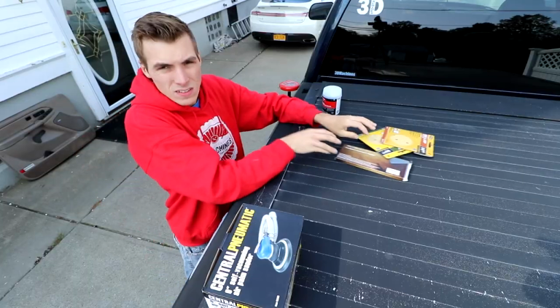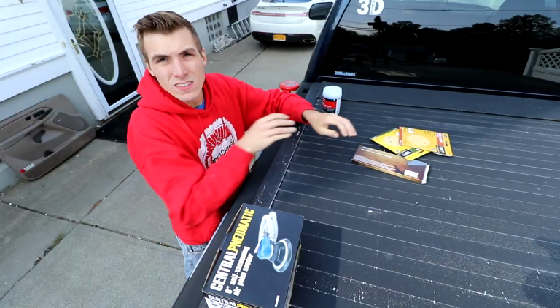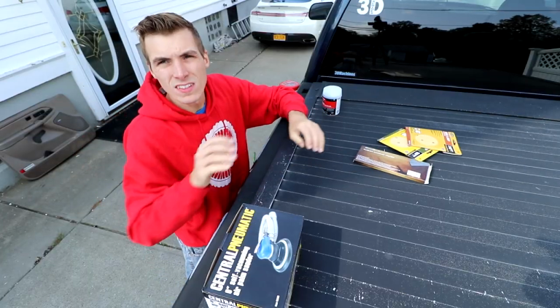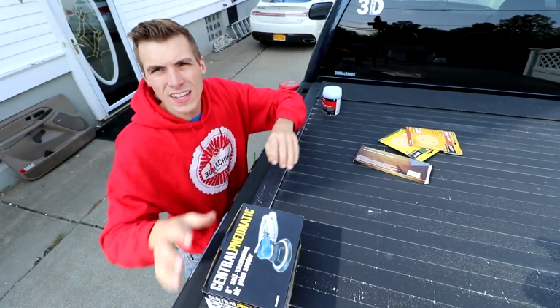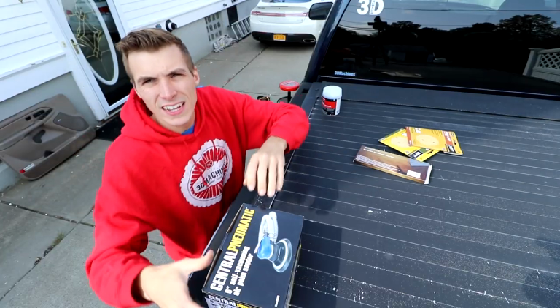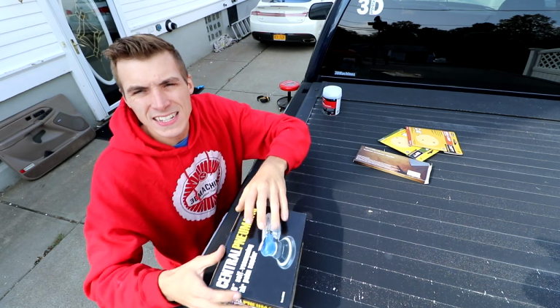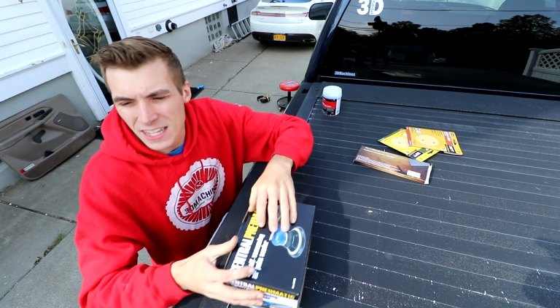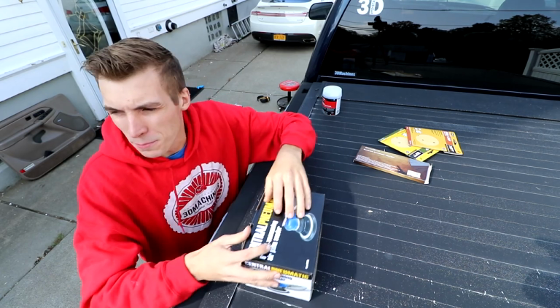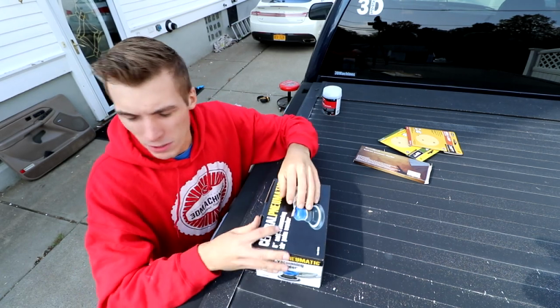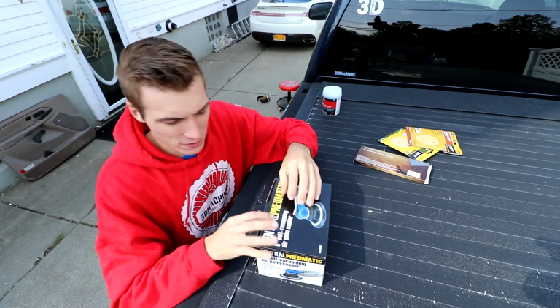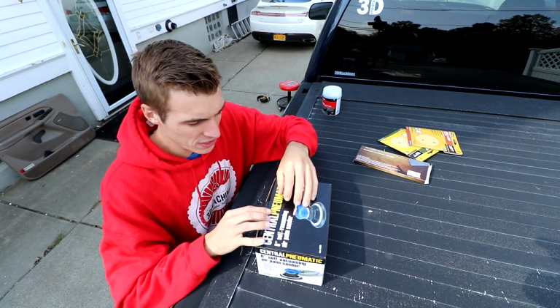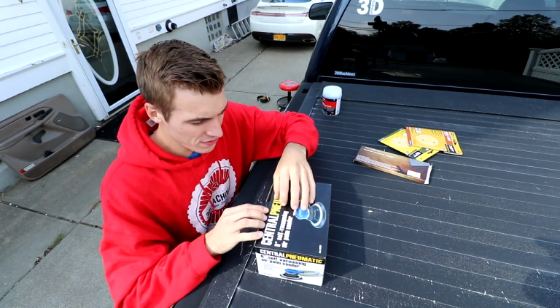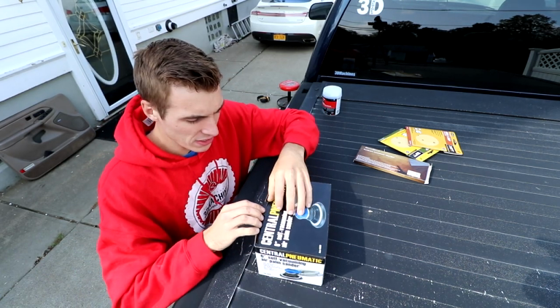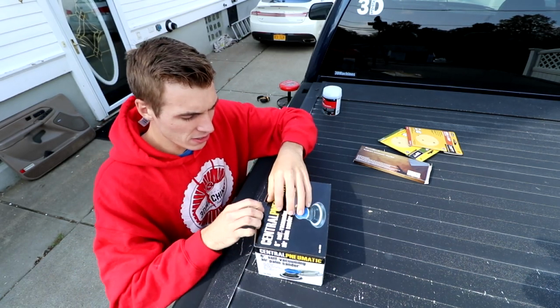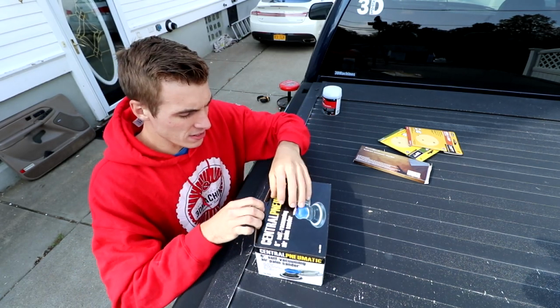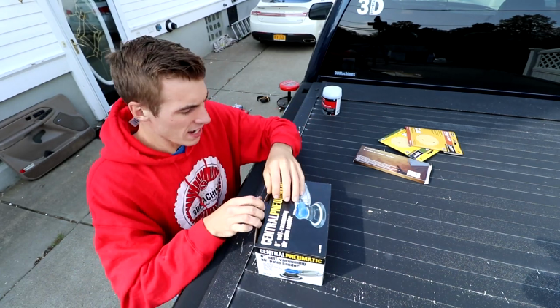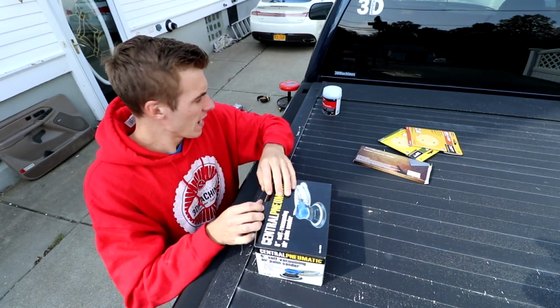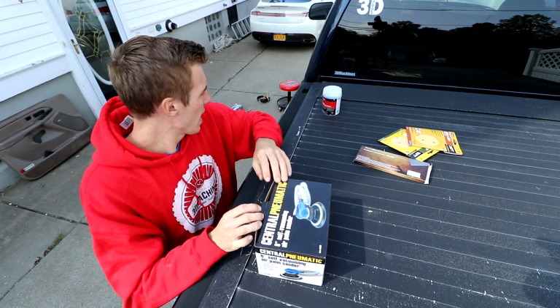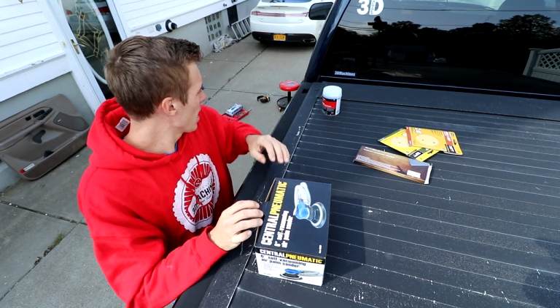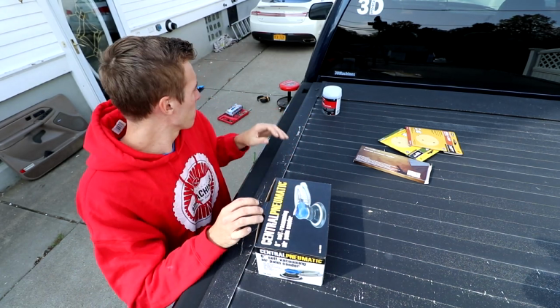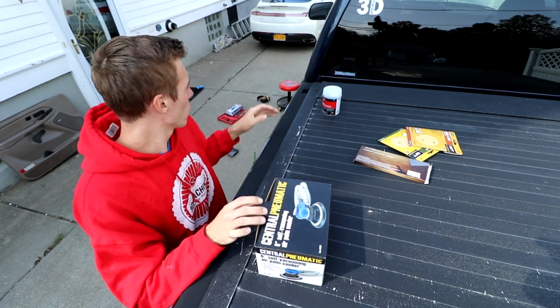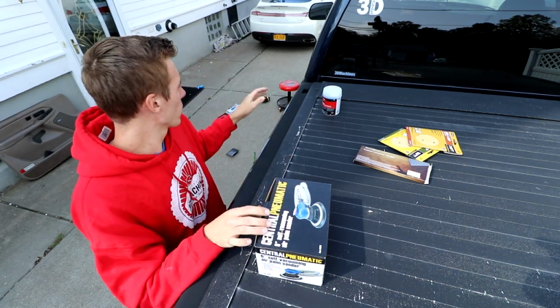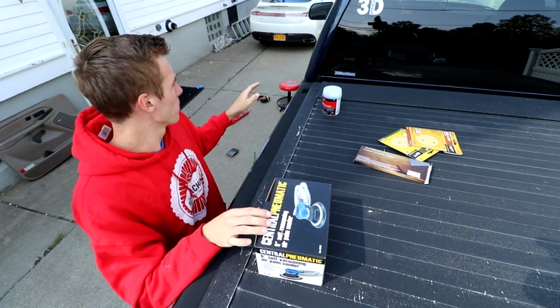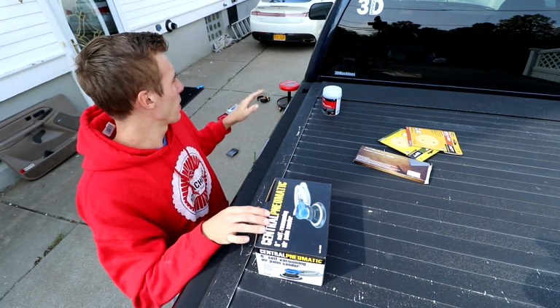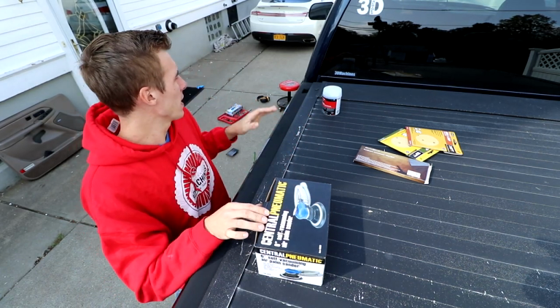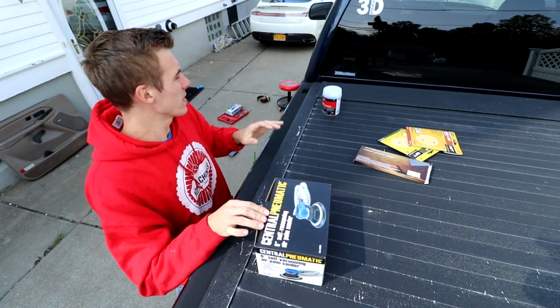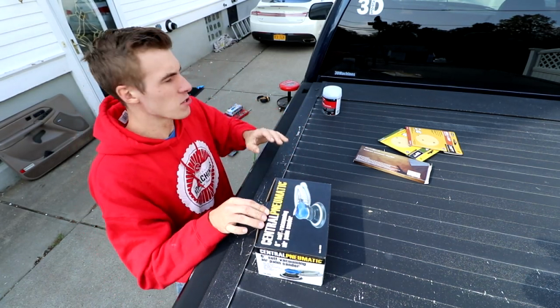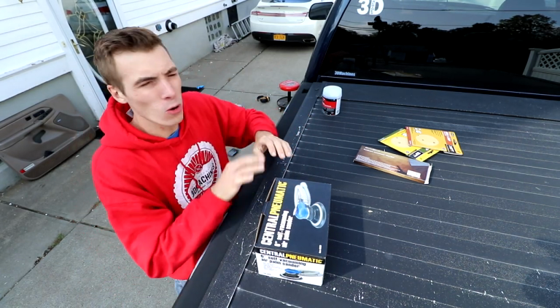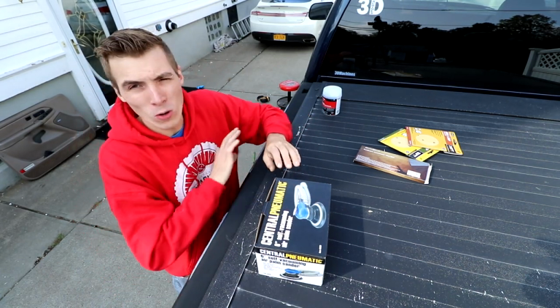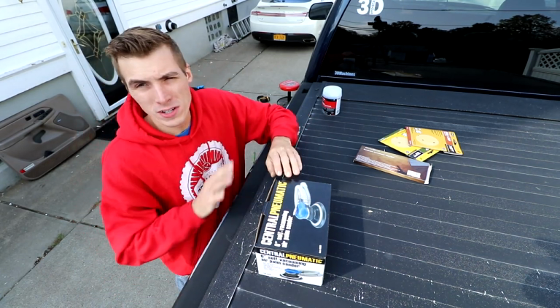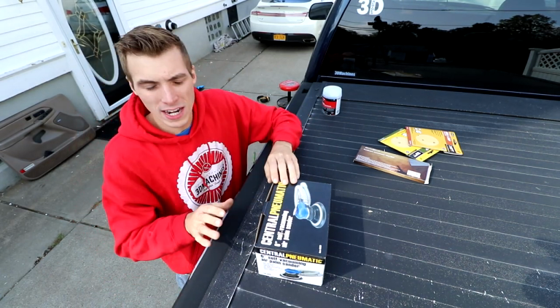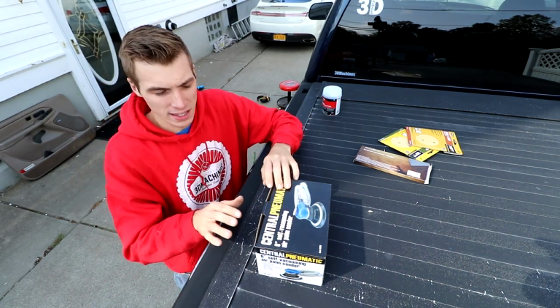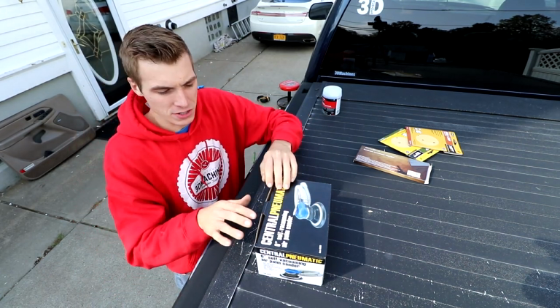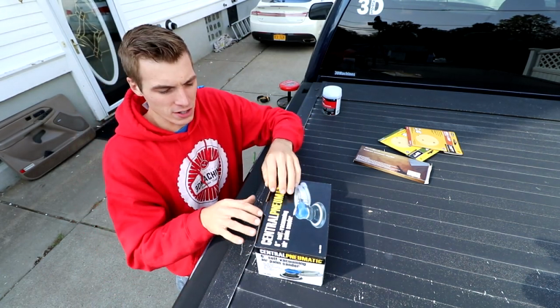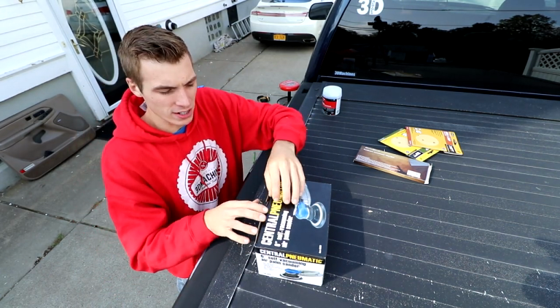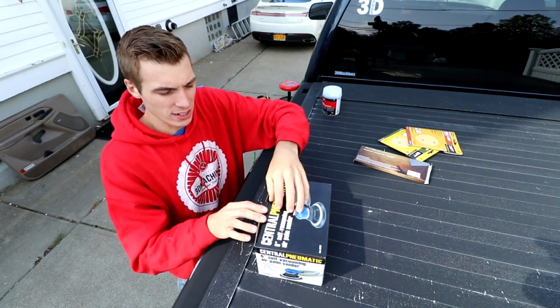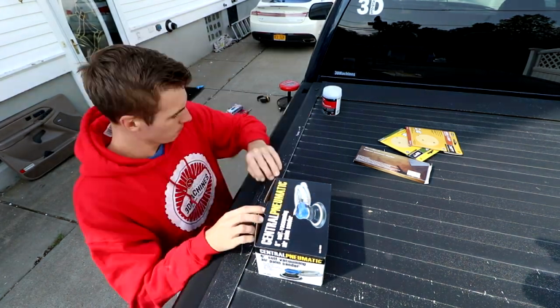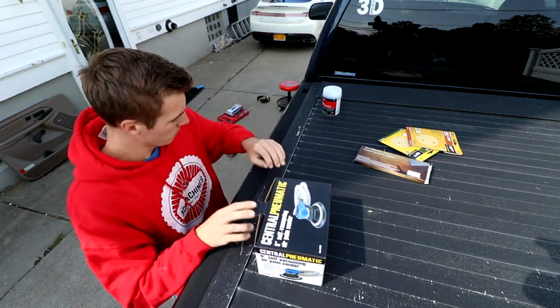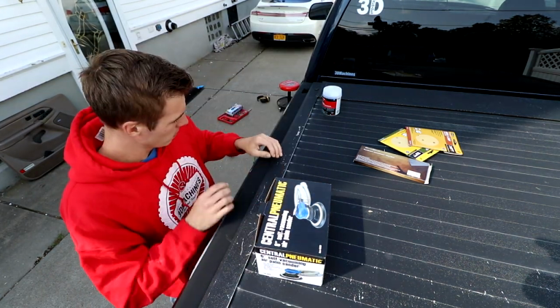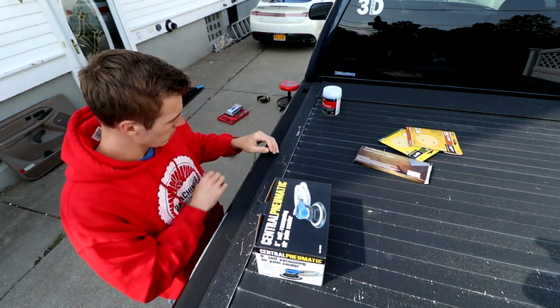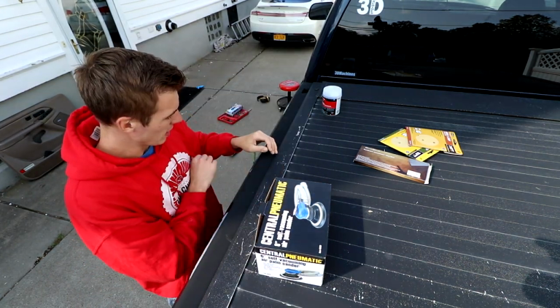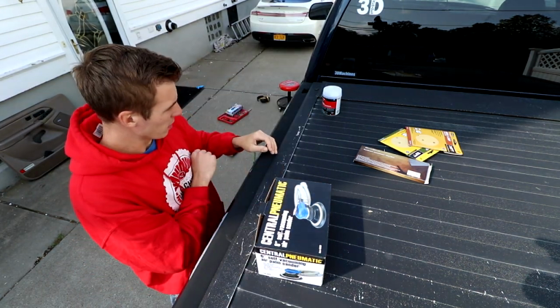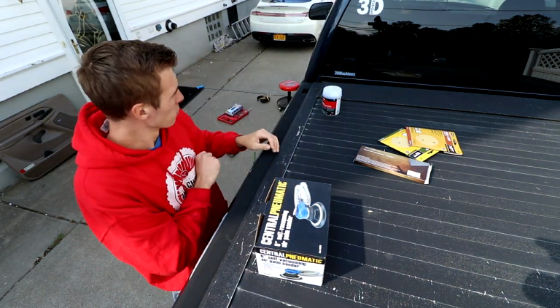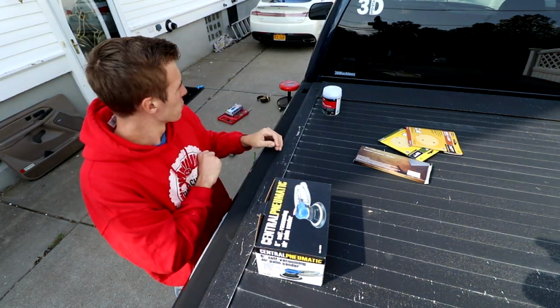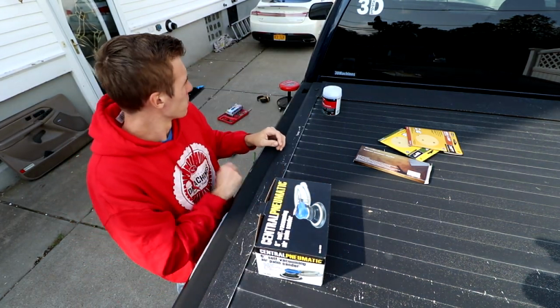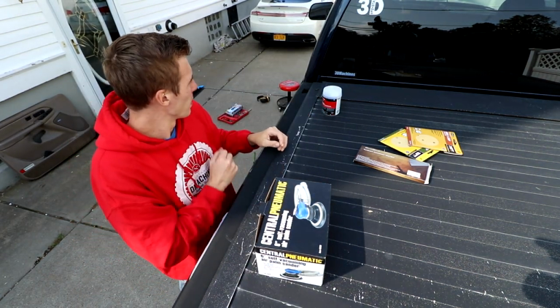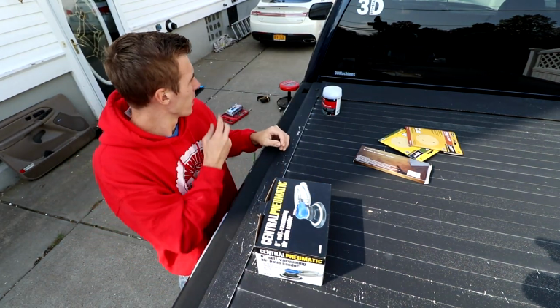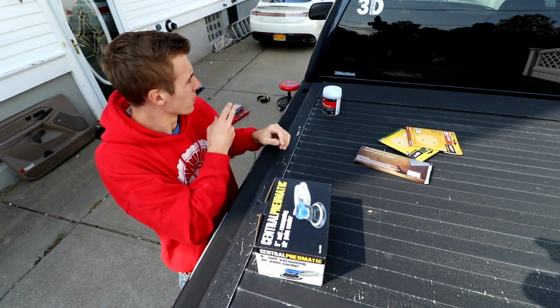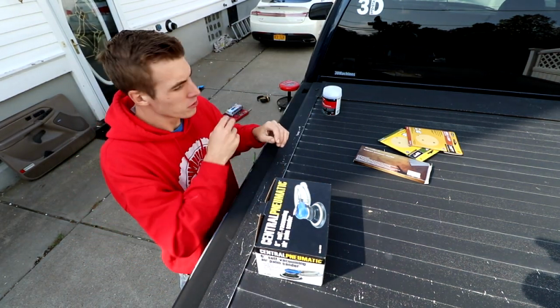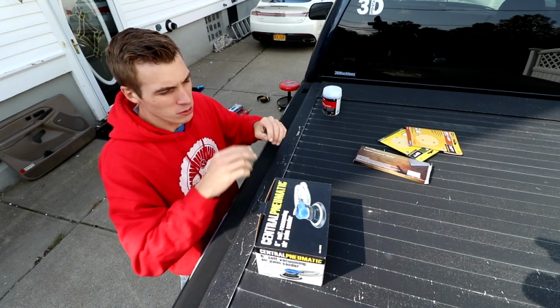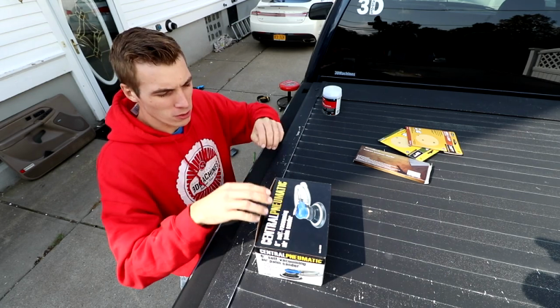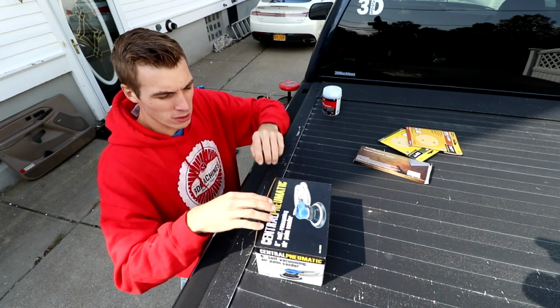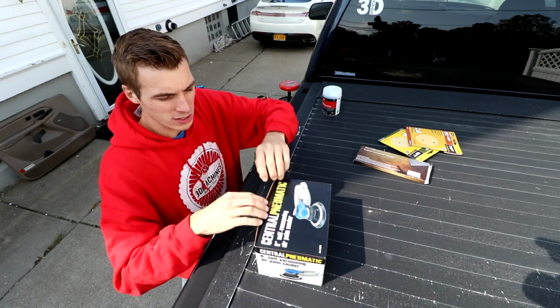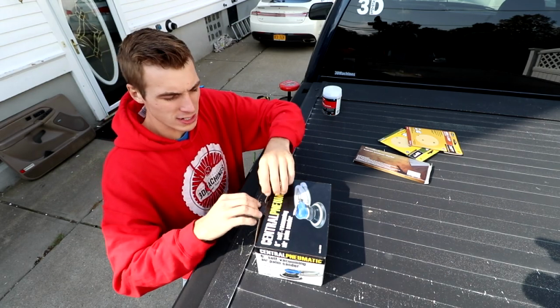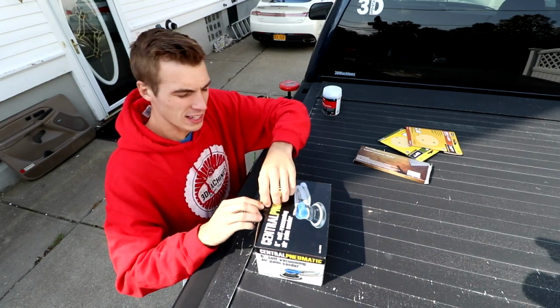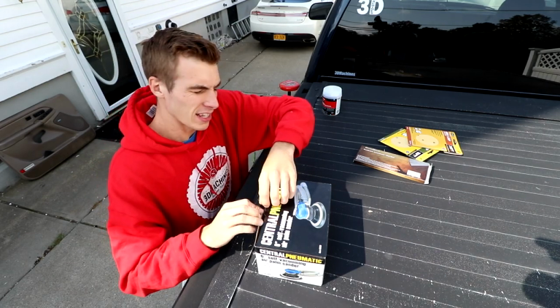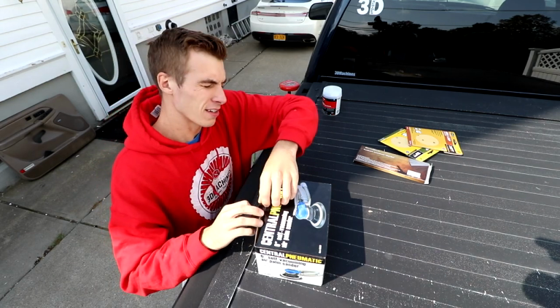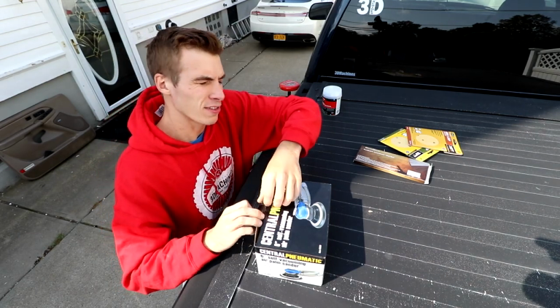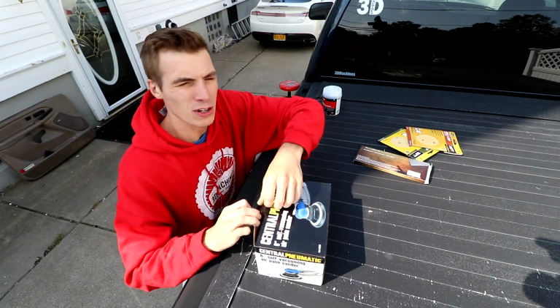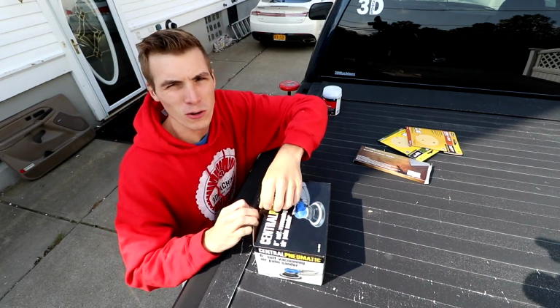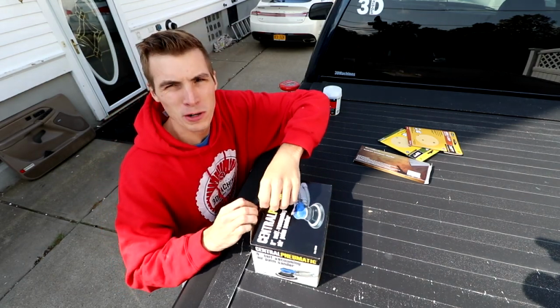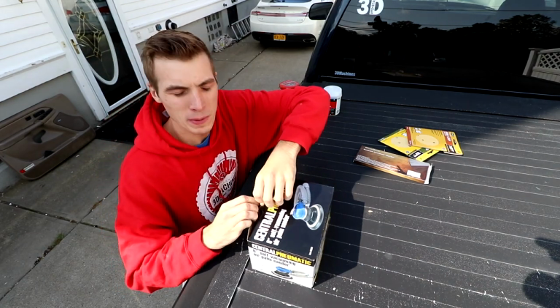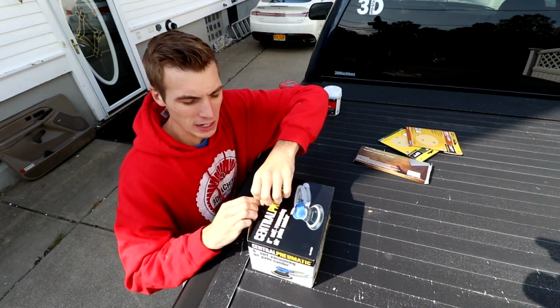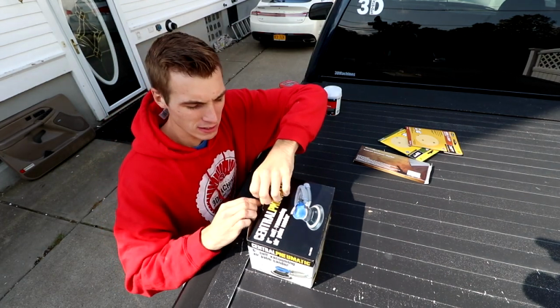Like I said in the previous videos, I am going to paint this whole side of the truck — that includes the bed, the two doors, and then the front quarter panel.